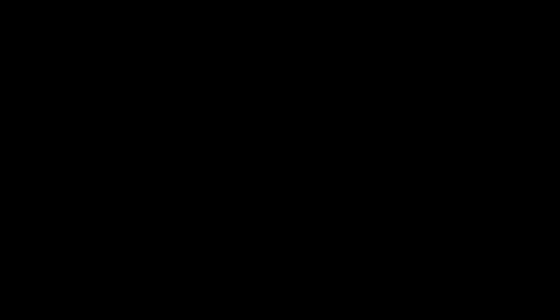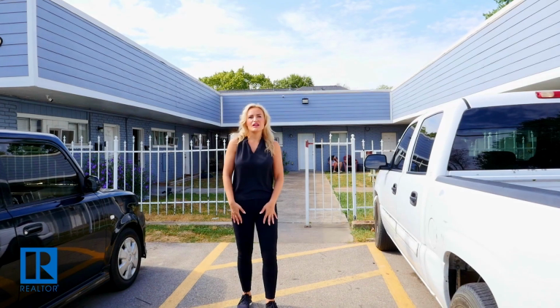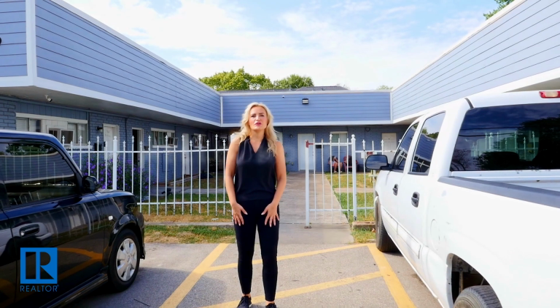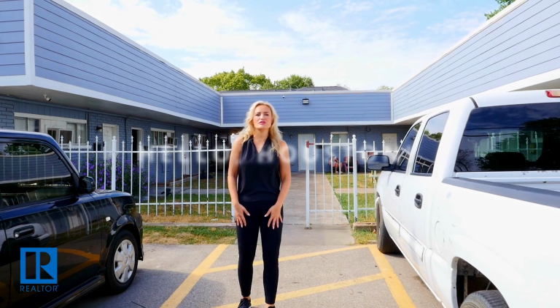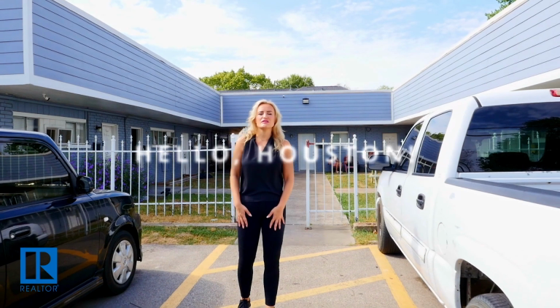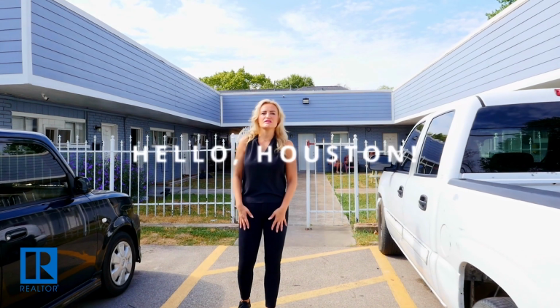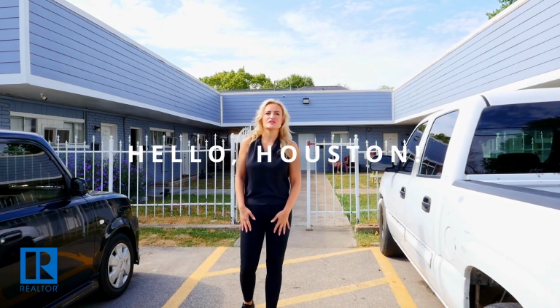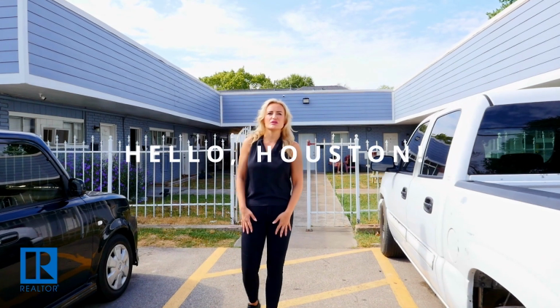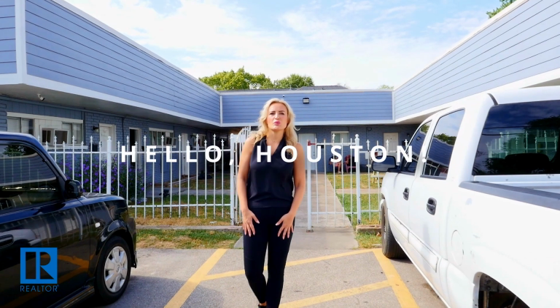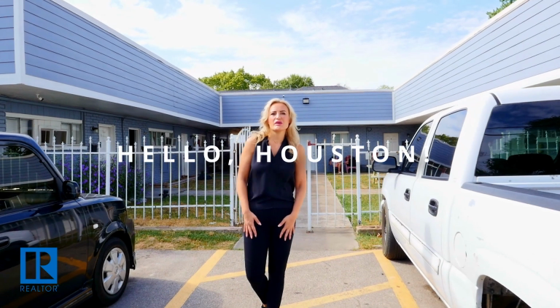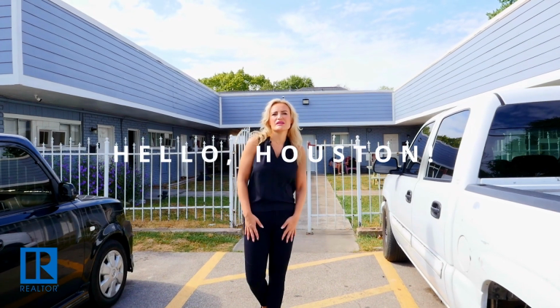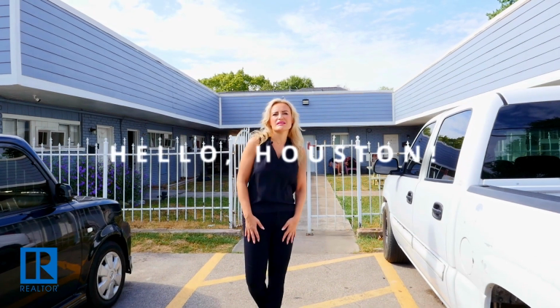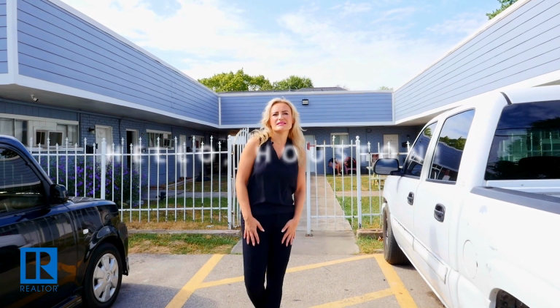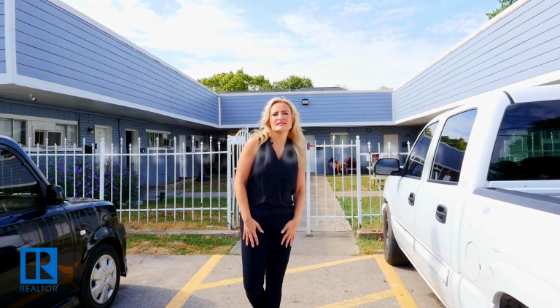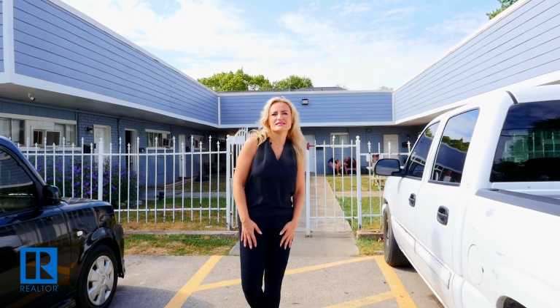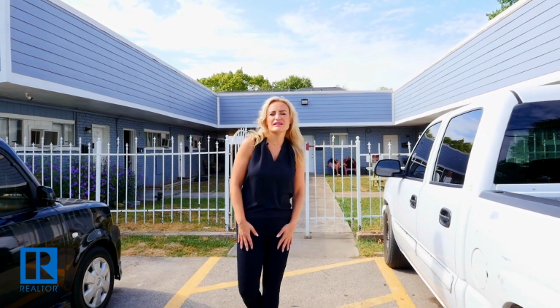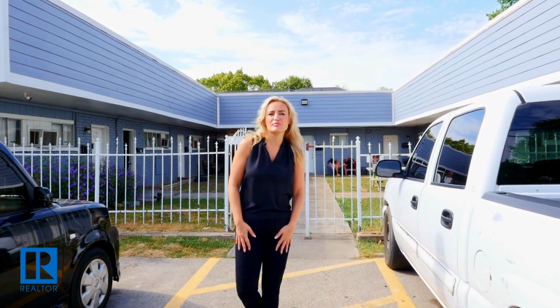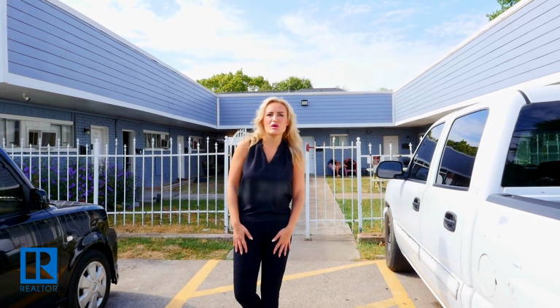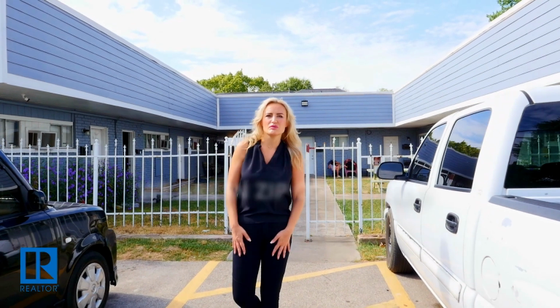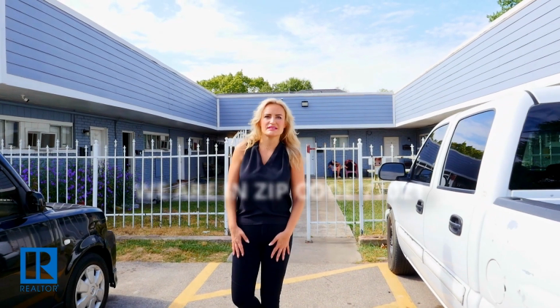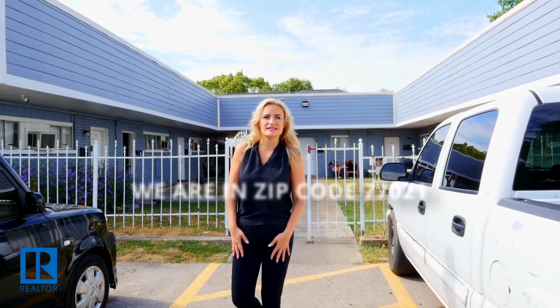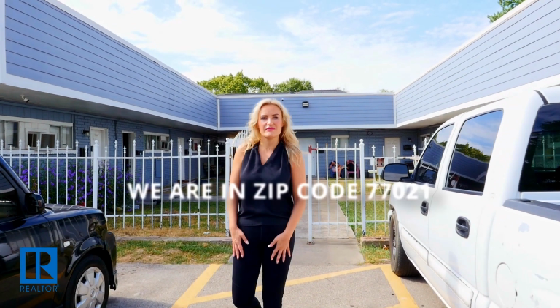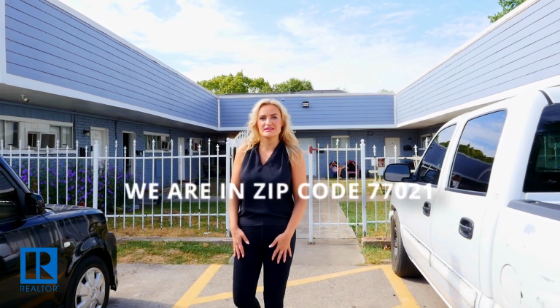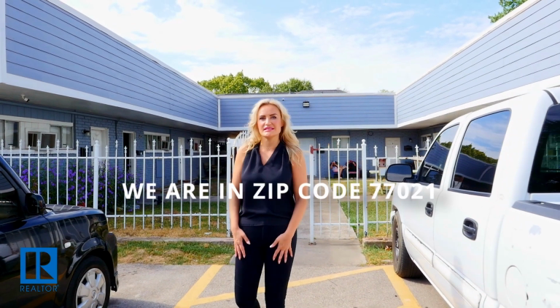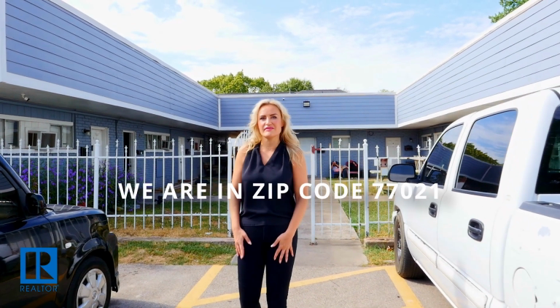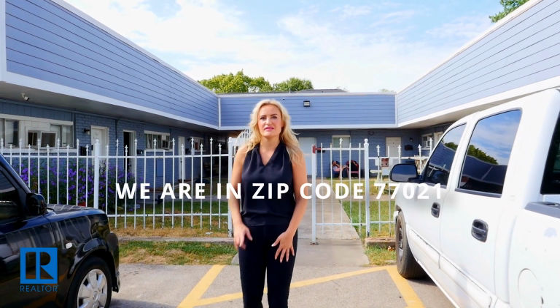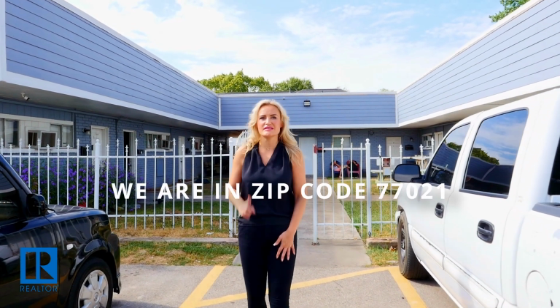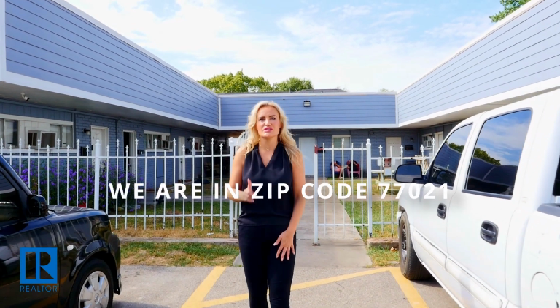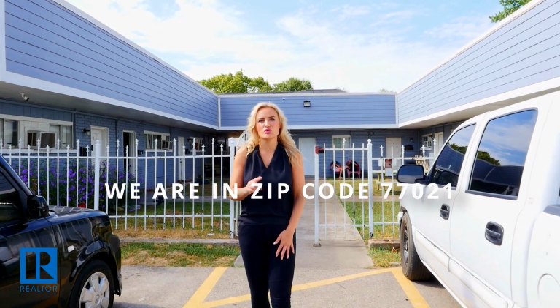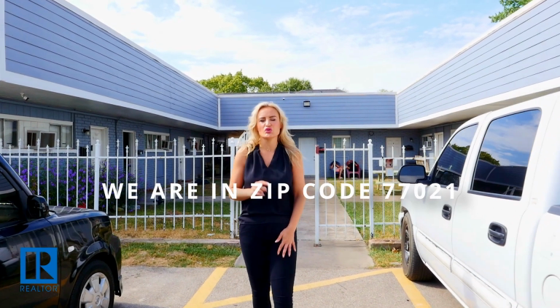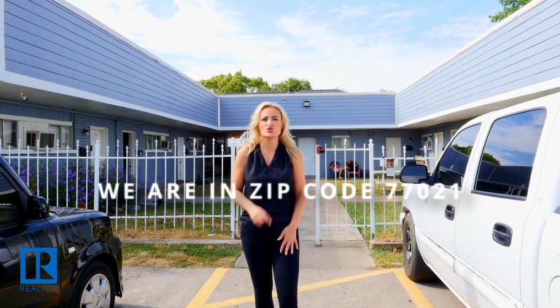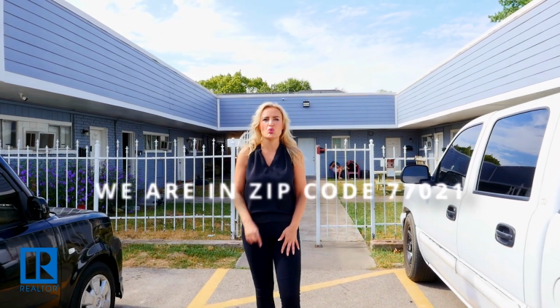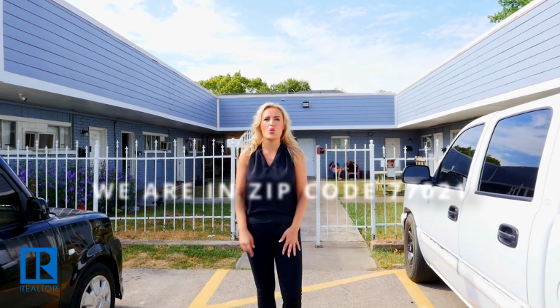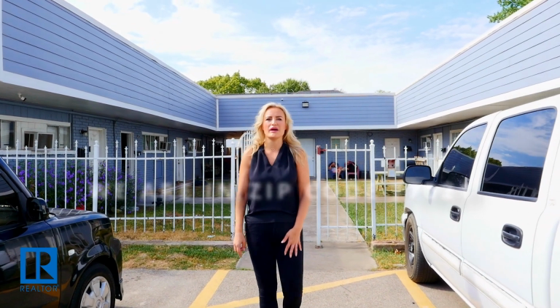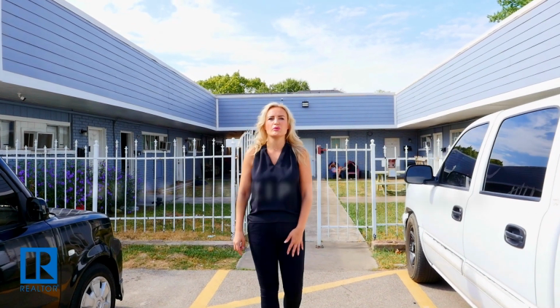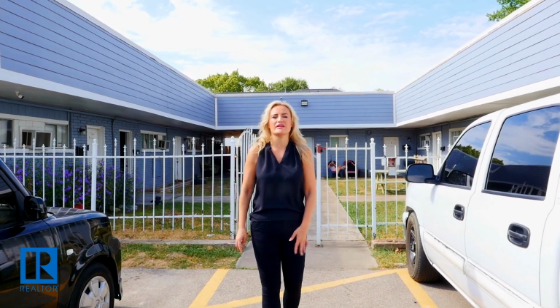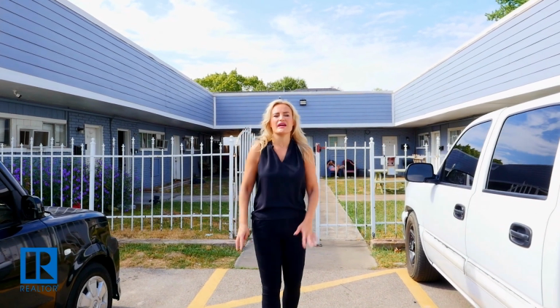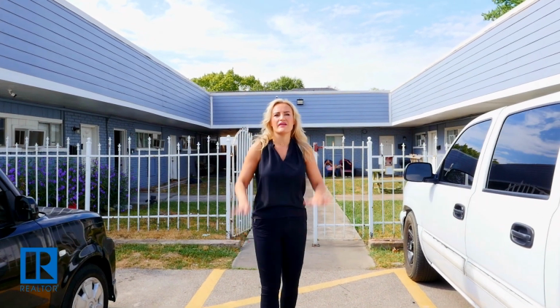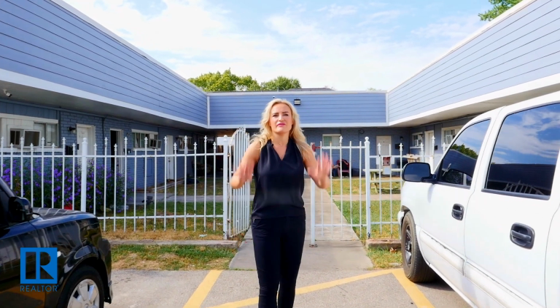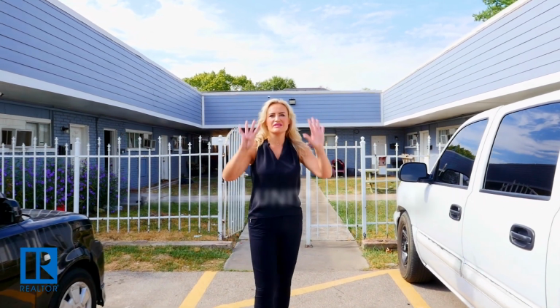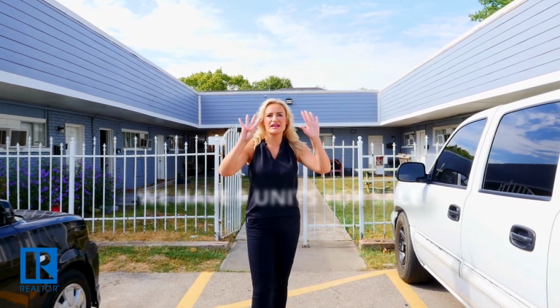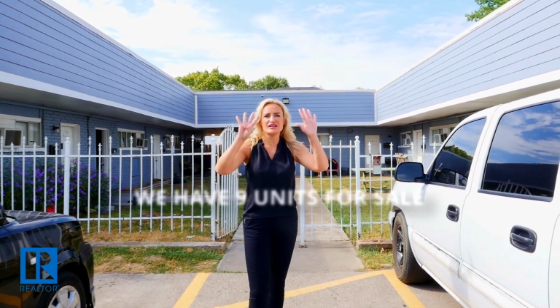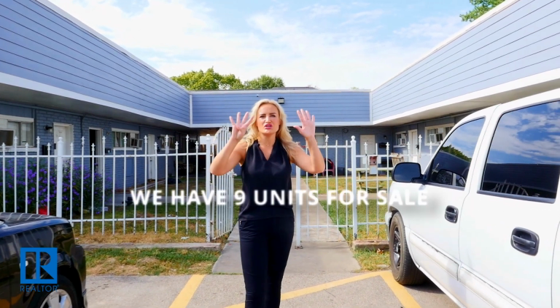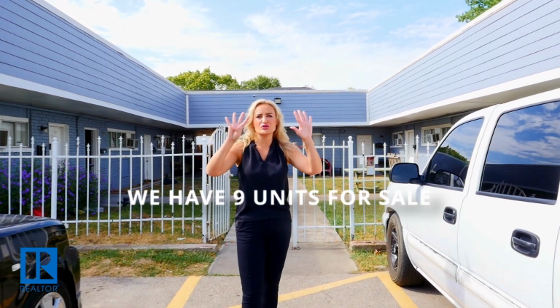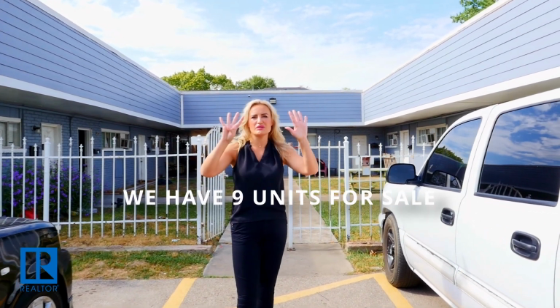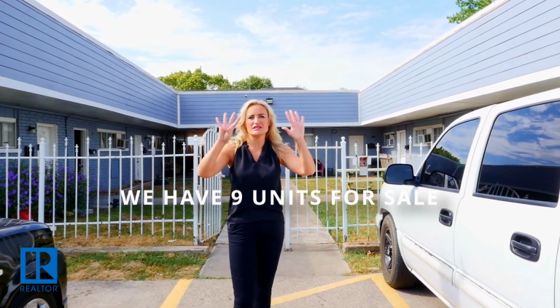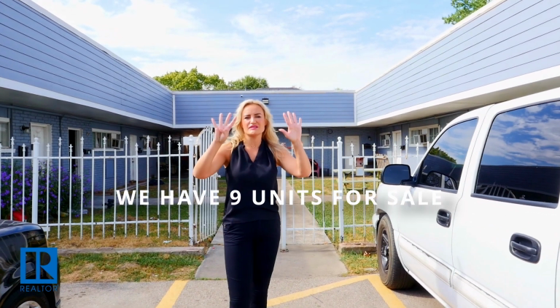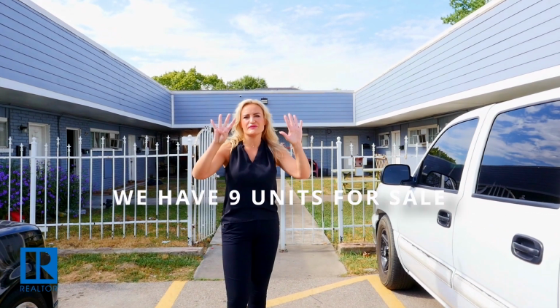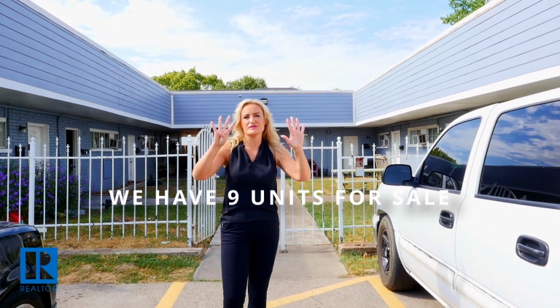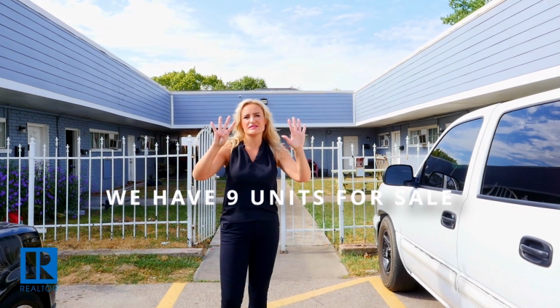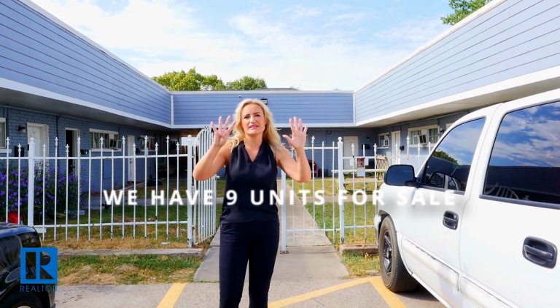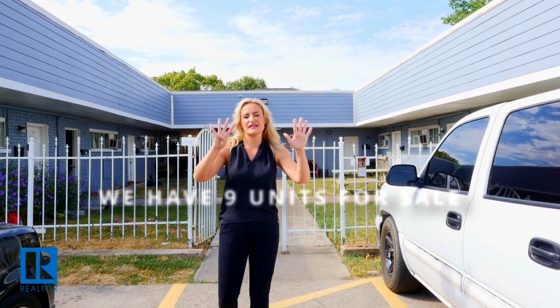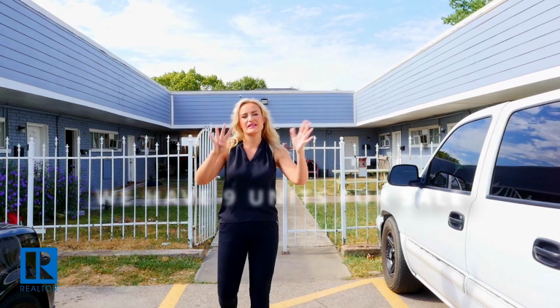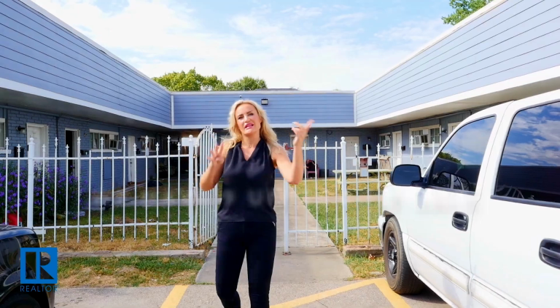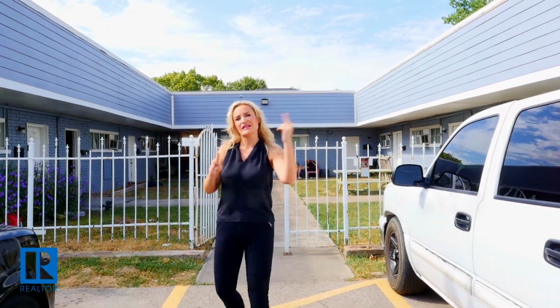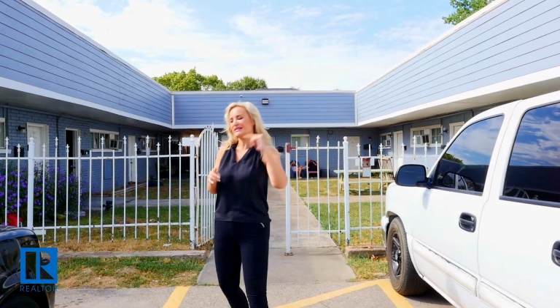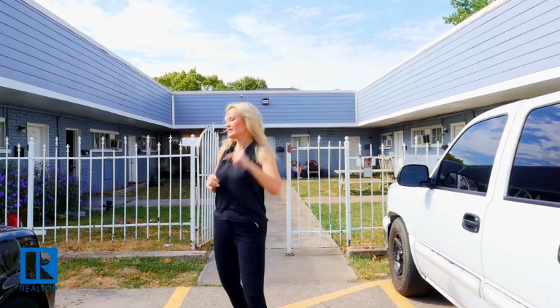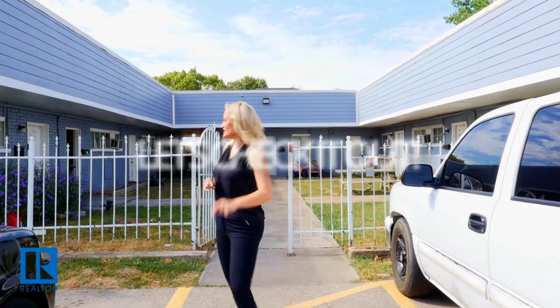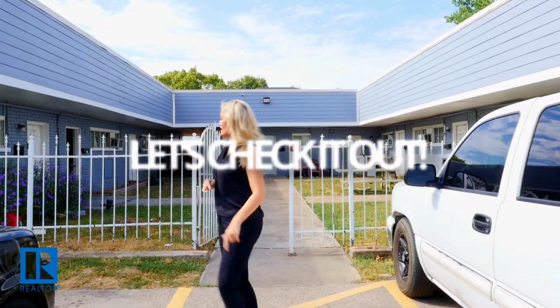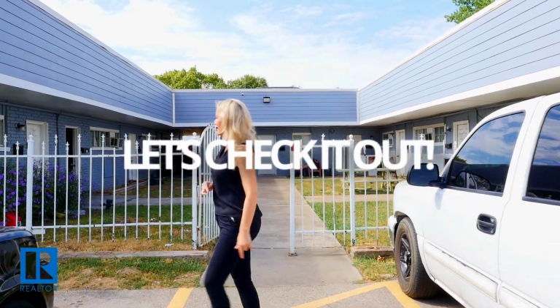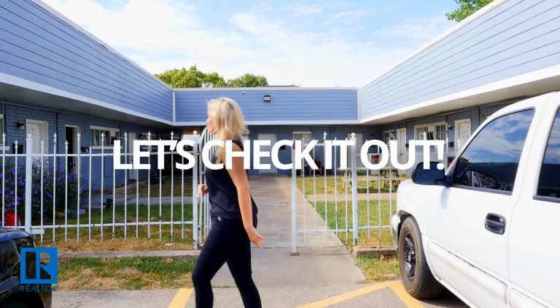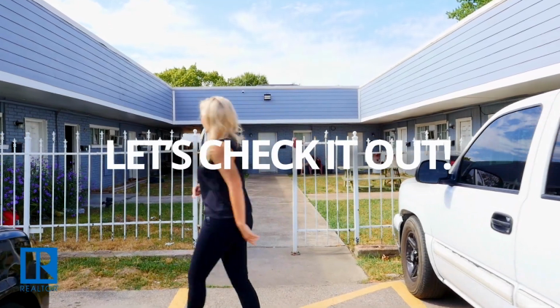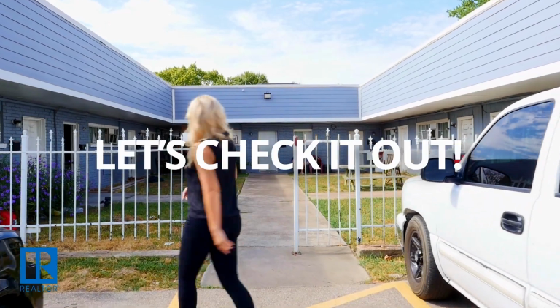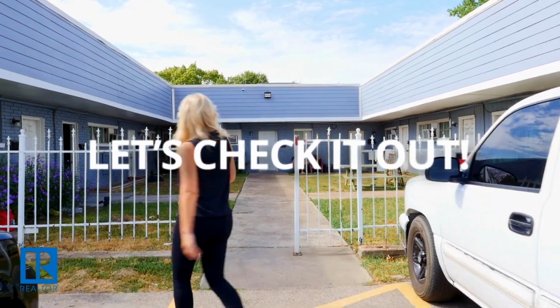Hello Houston, we are in zip code 77021 and I have nine units for sale. Let's check it out.